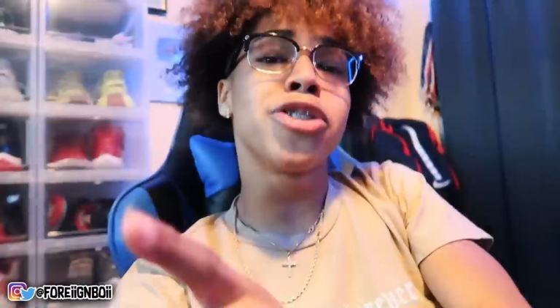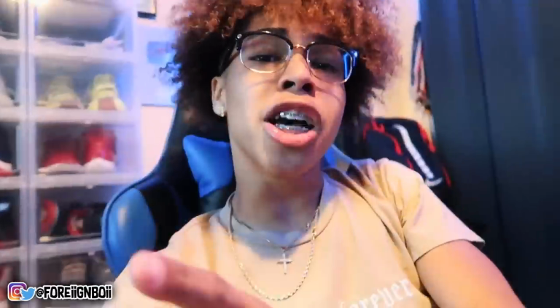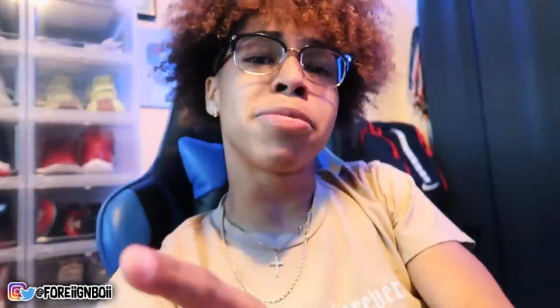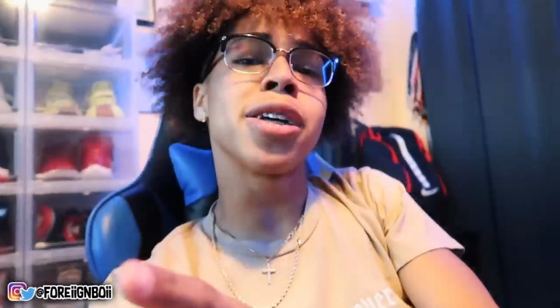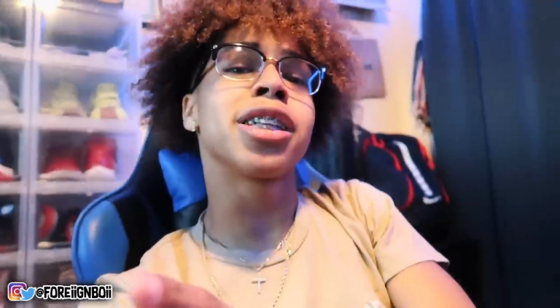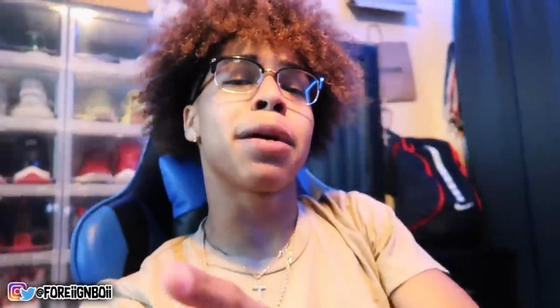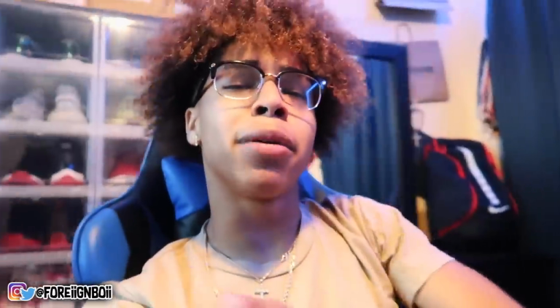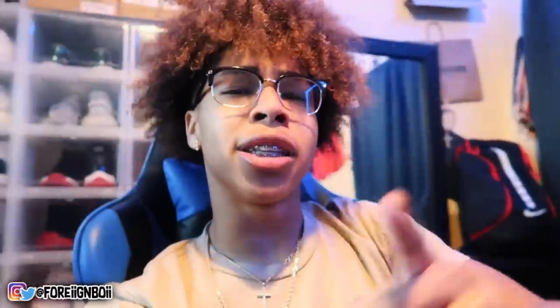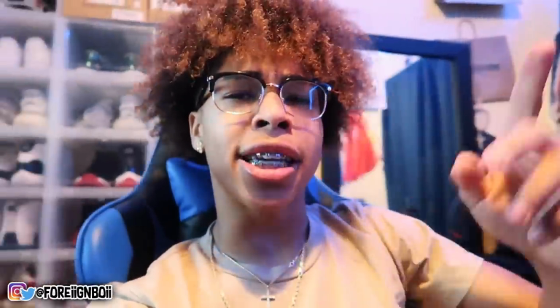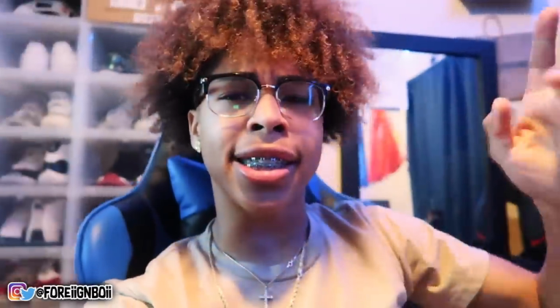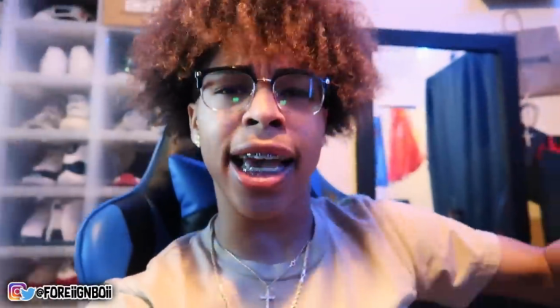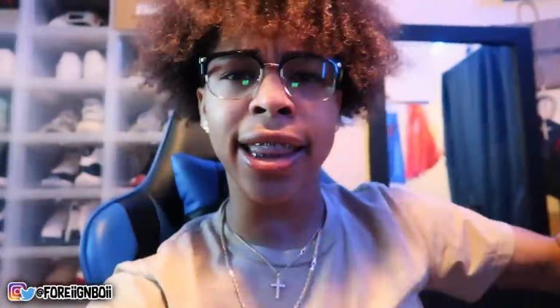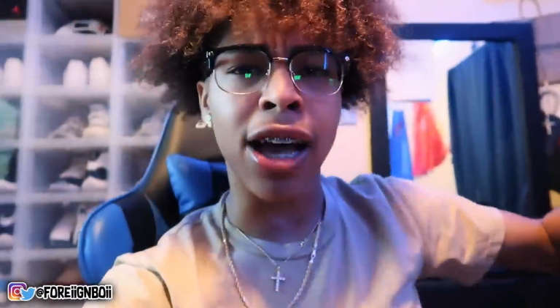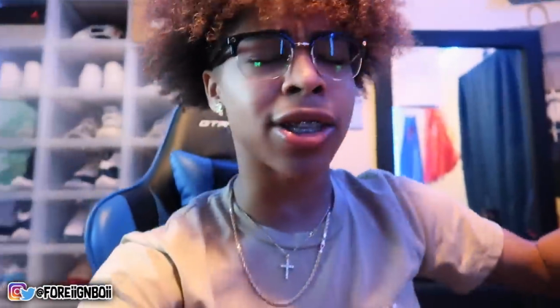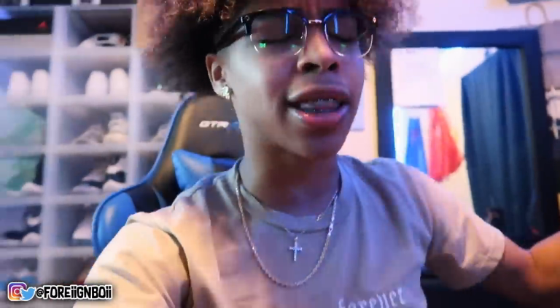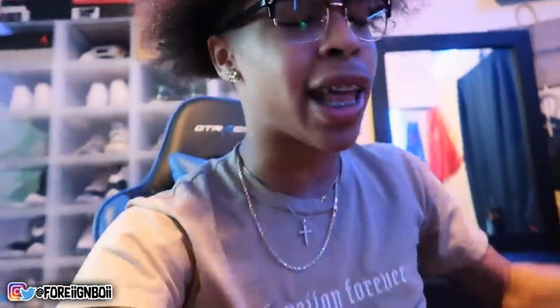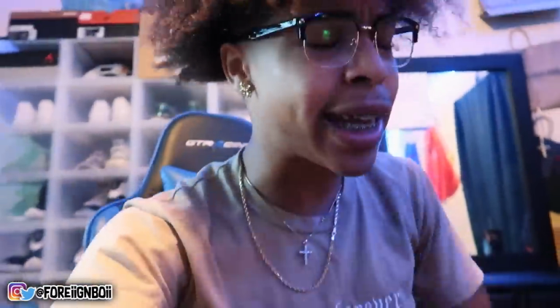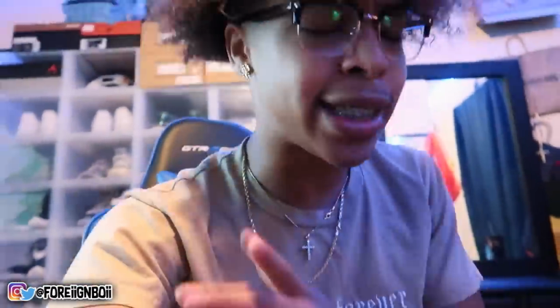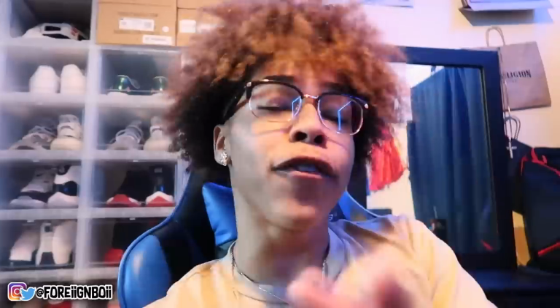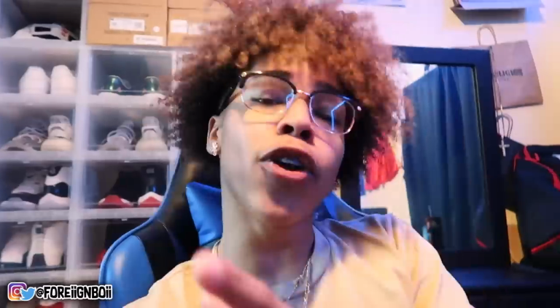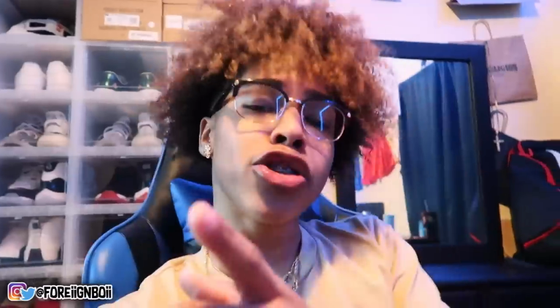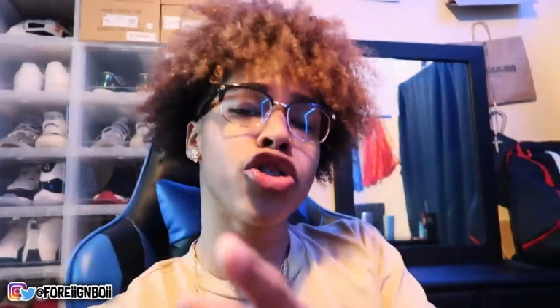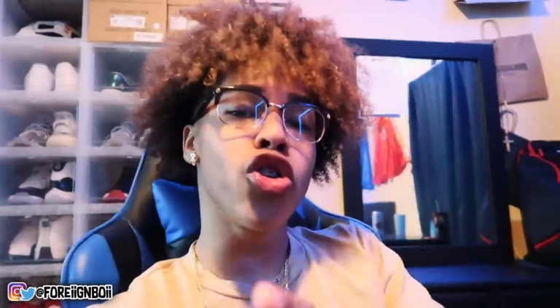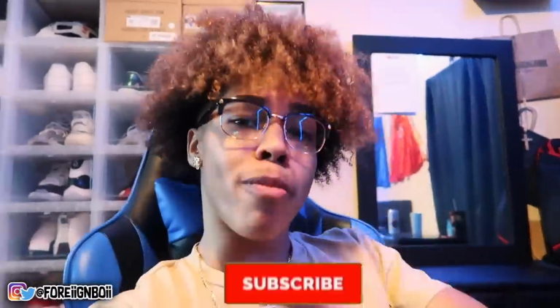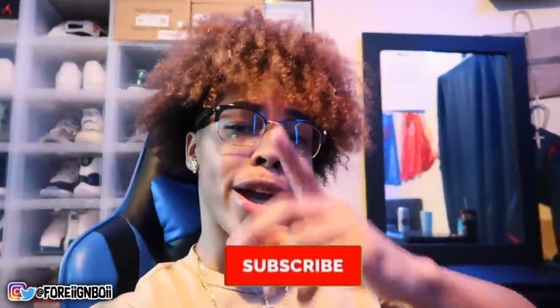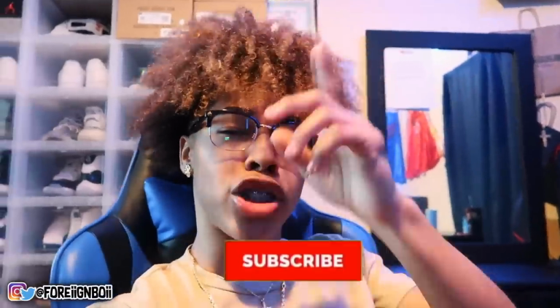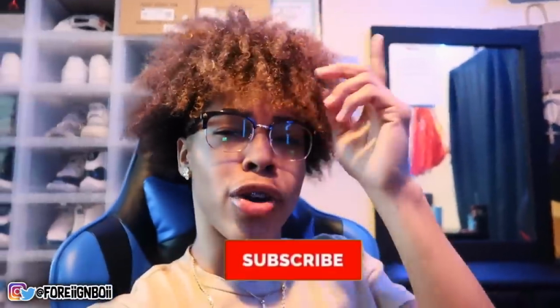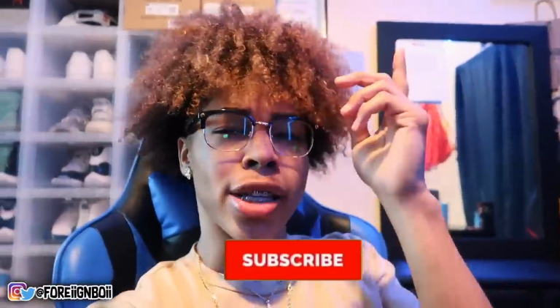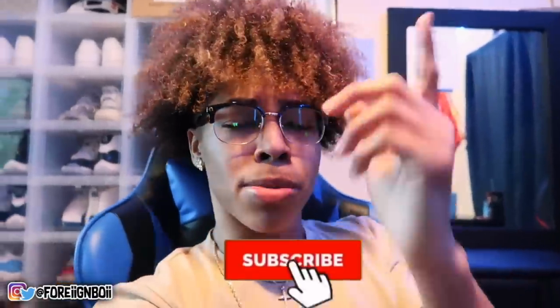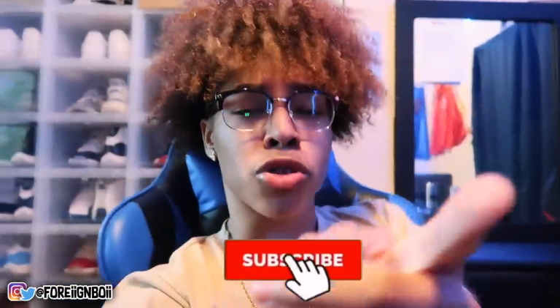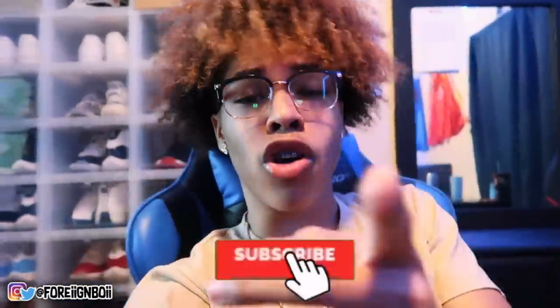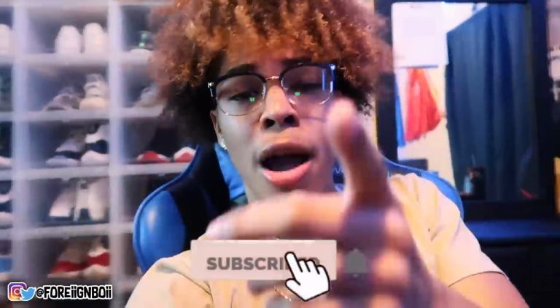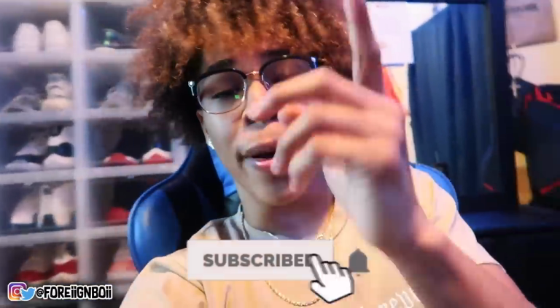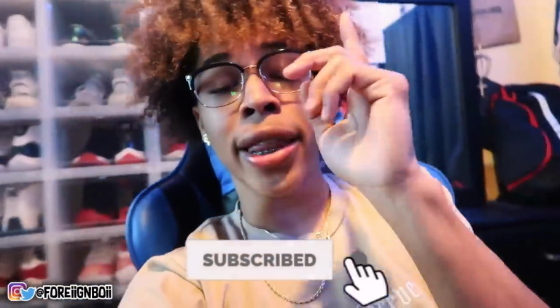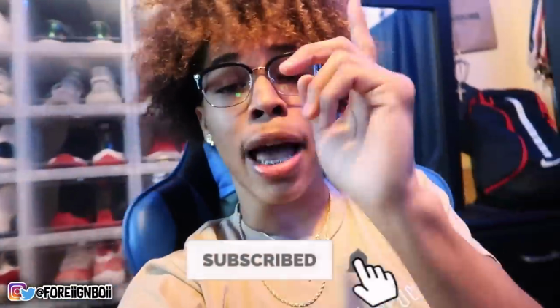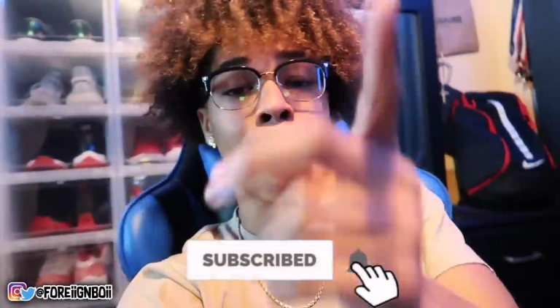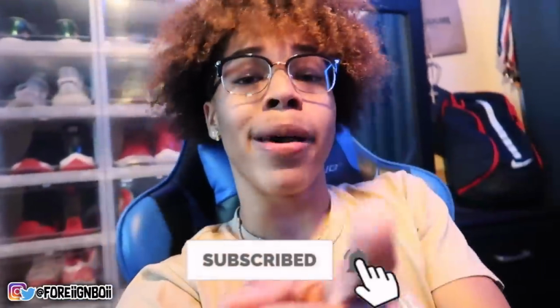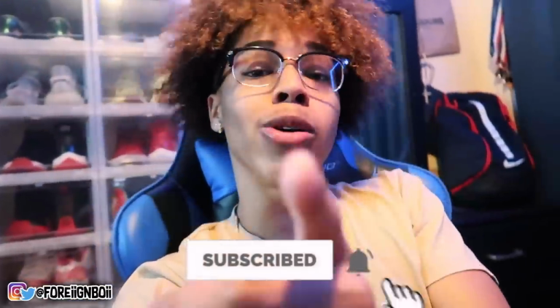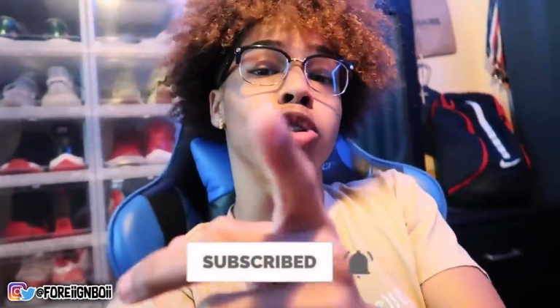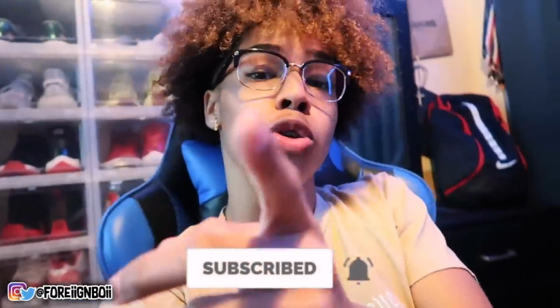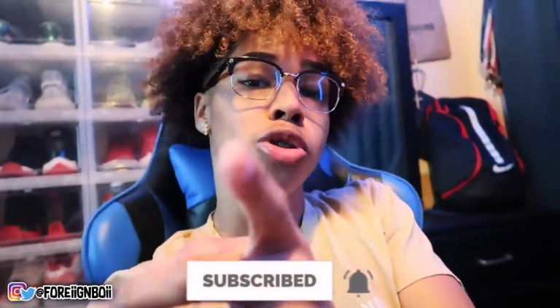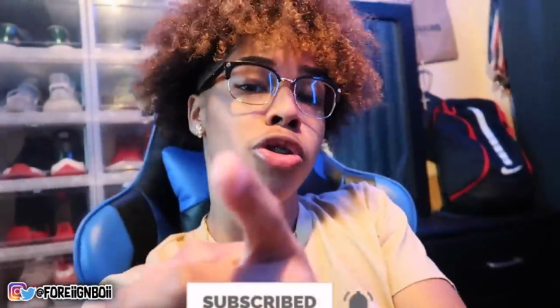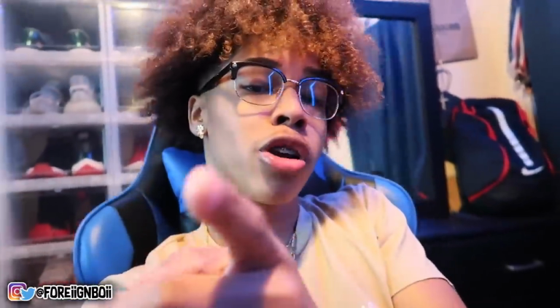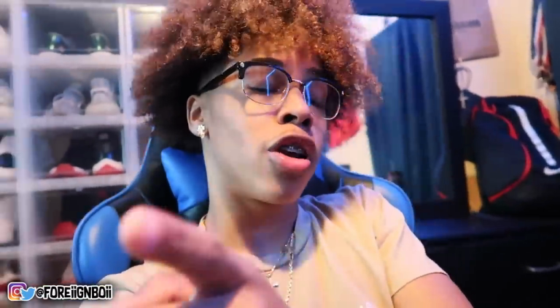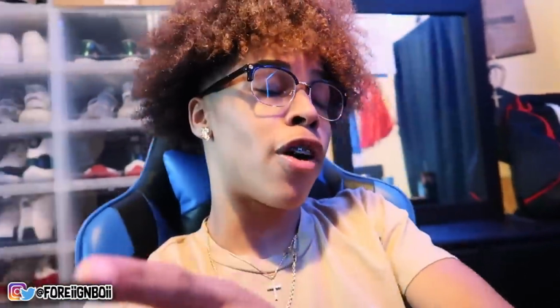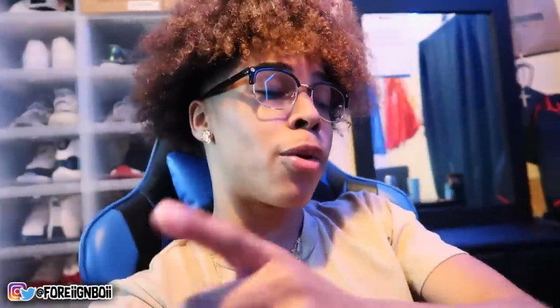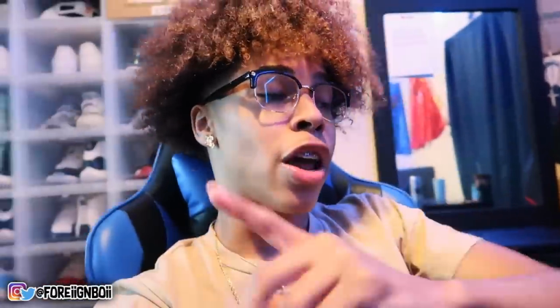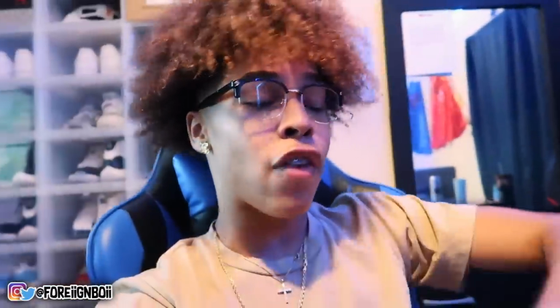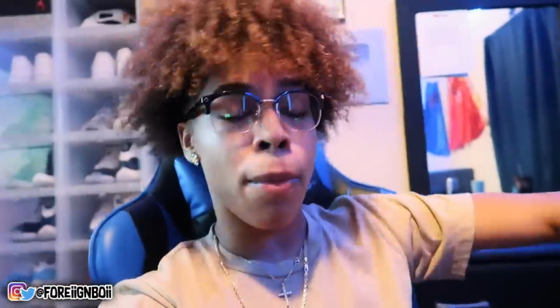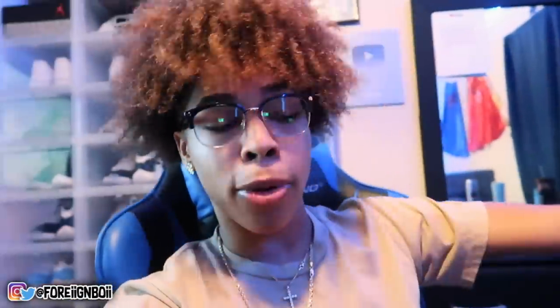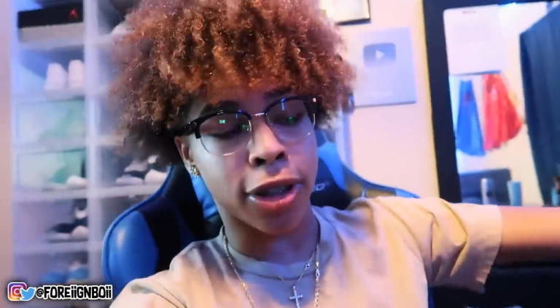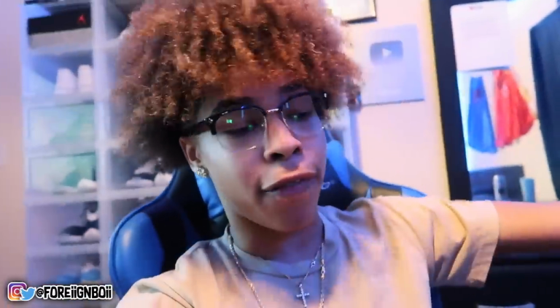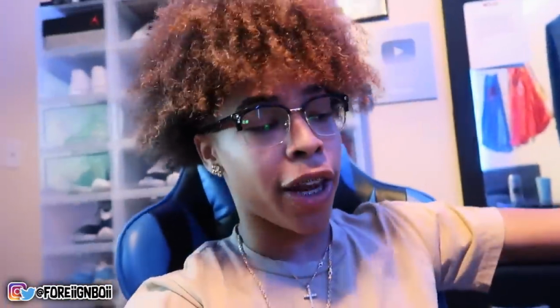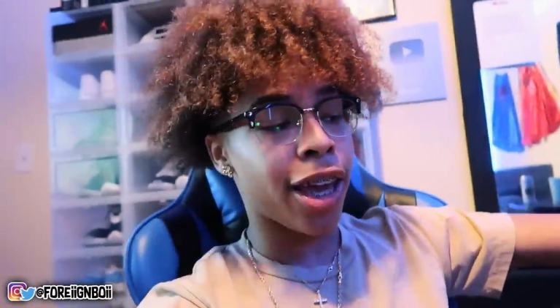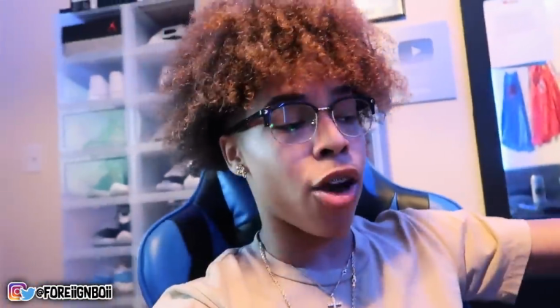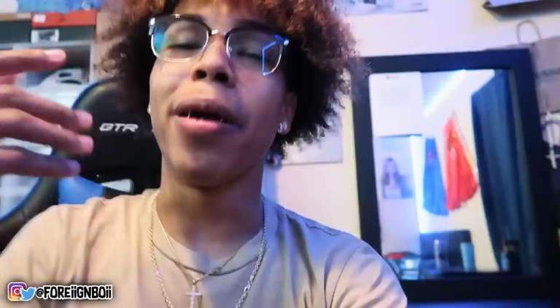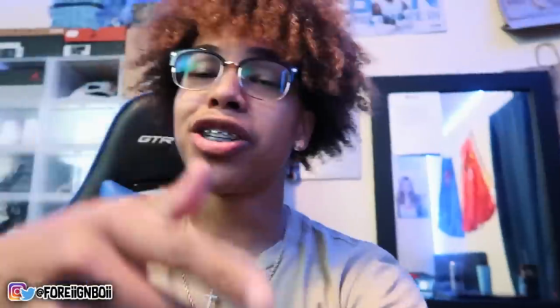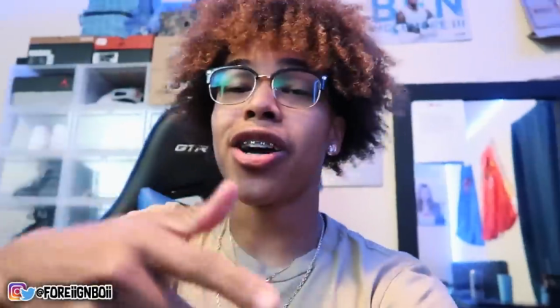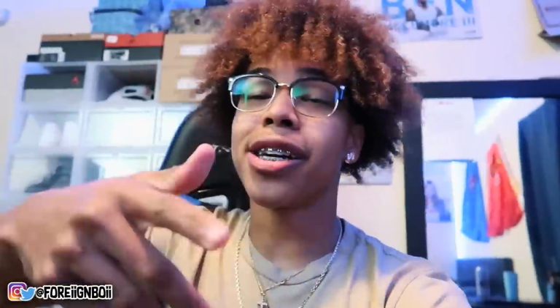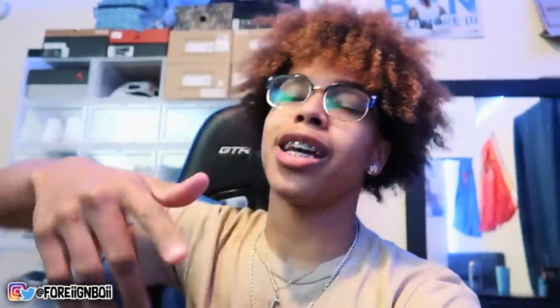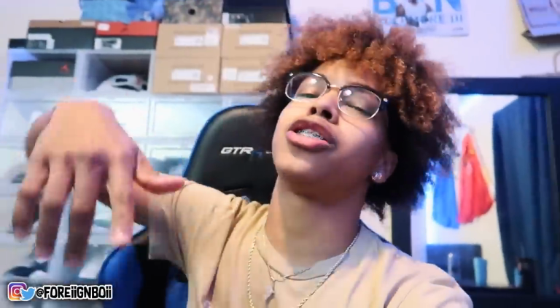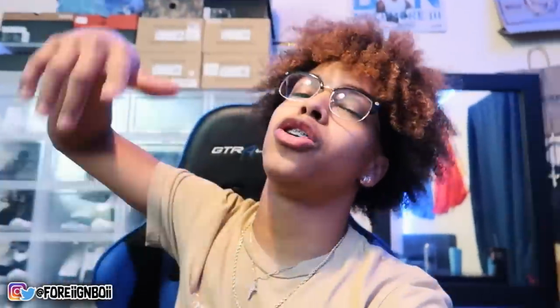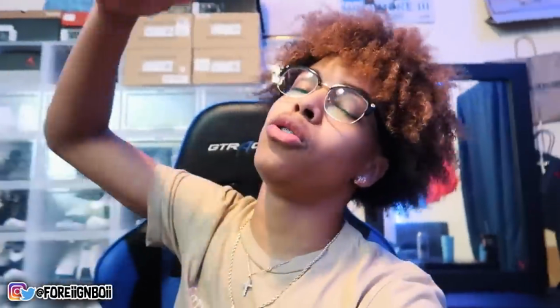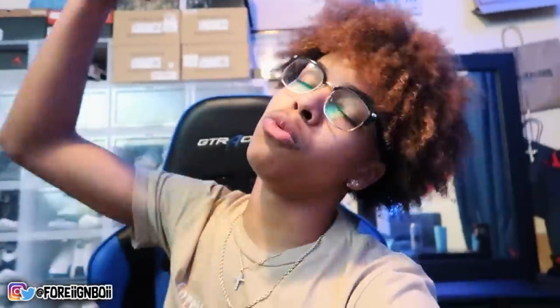If you guys are ready, make sure you smash the like button. Let's get 10,000 likes. If you're new, make sure you subscribe and hit that bell so you're notified whenever I post a video.